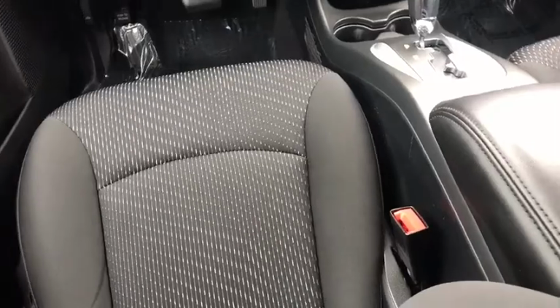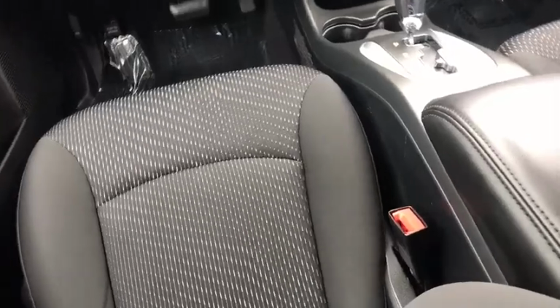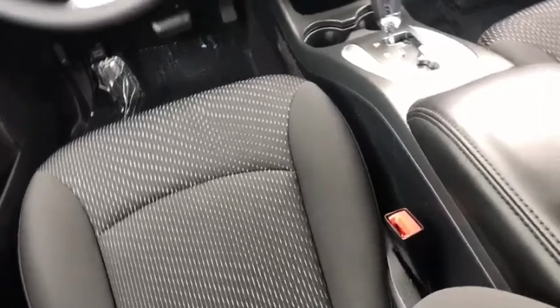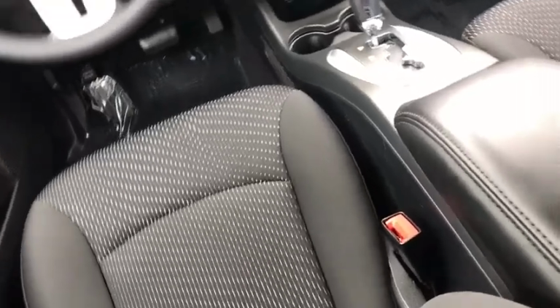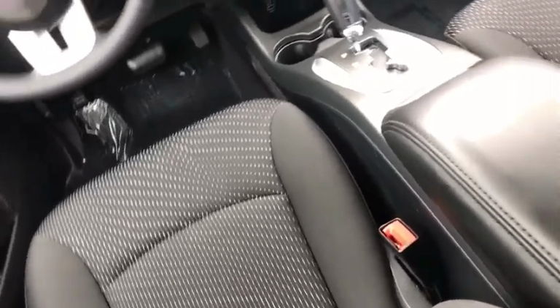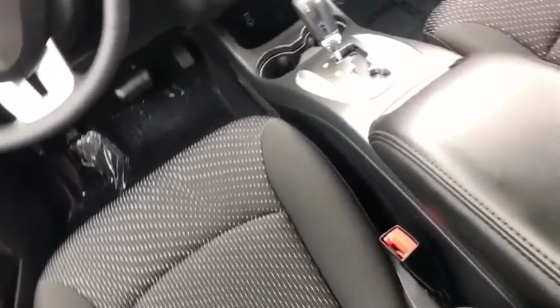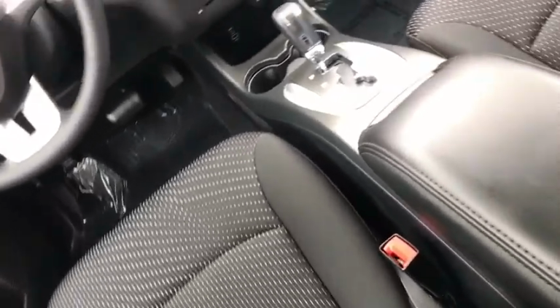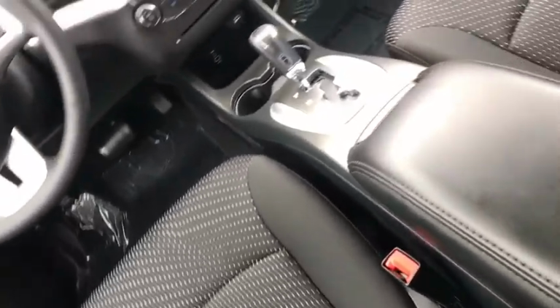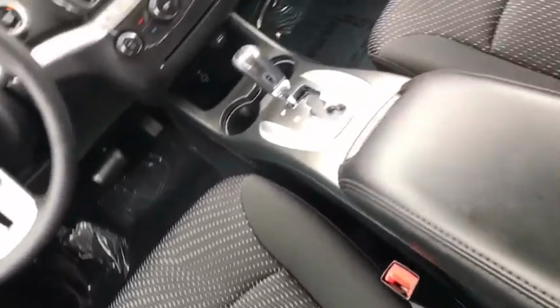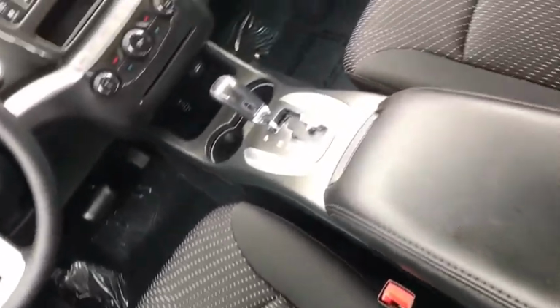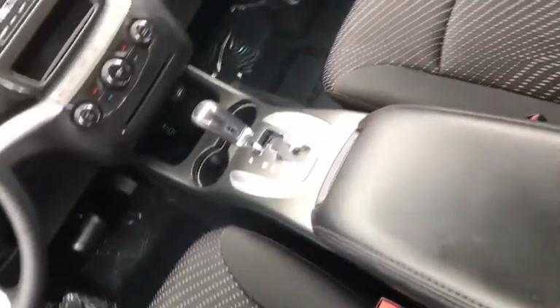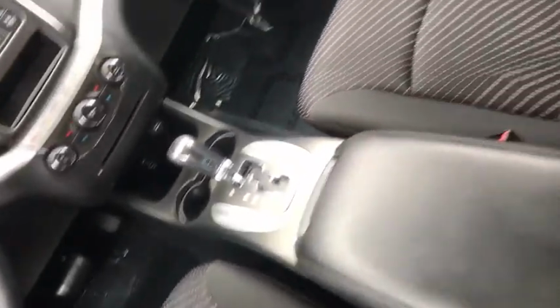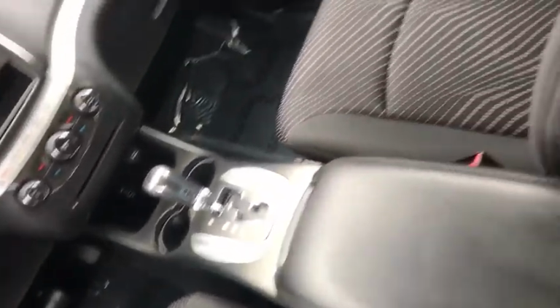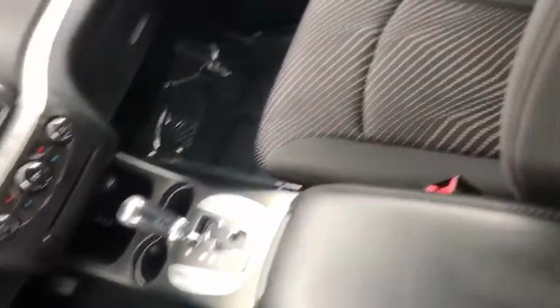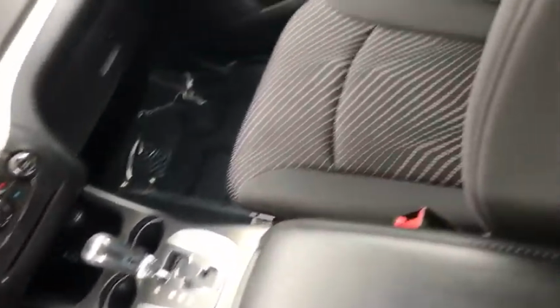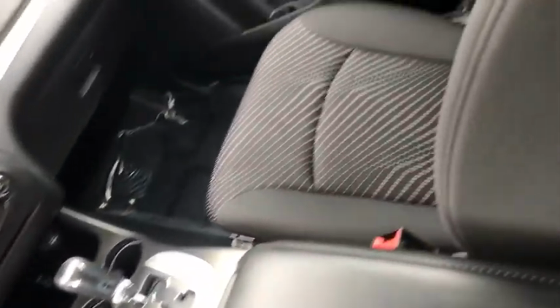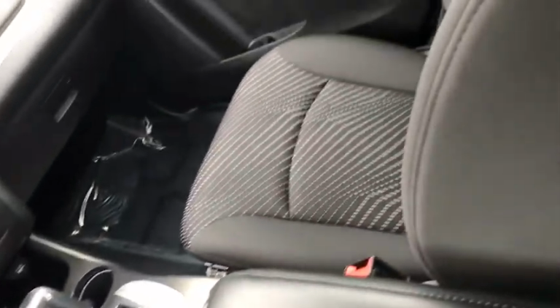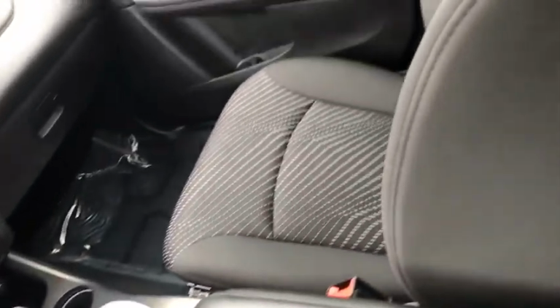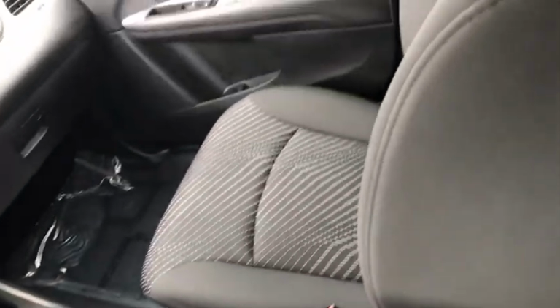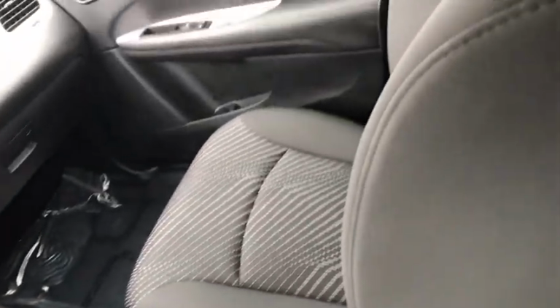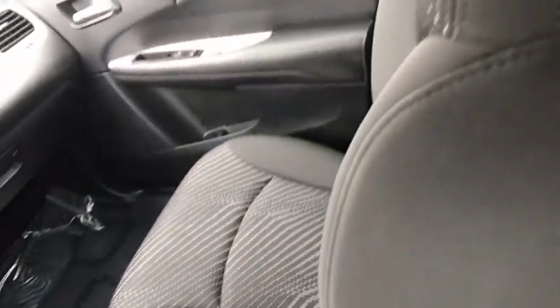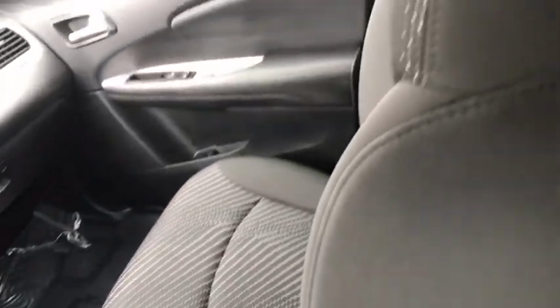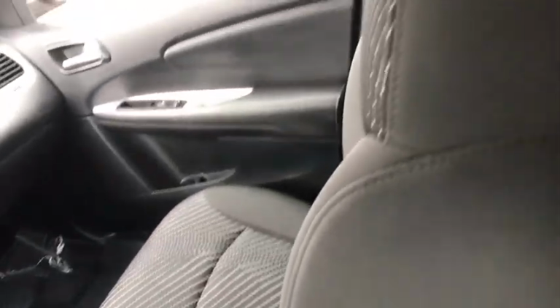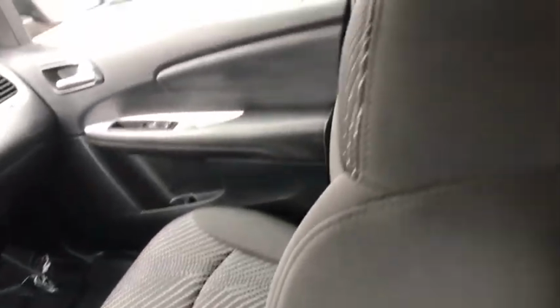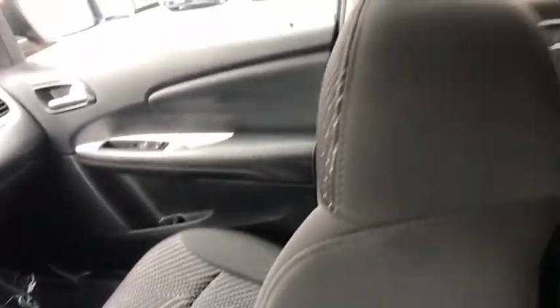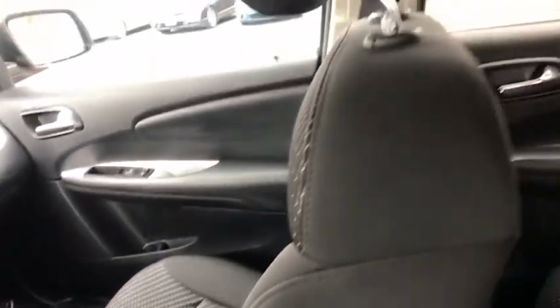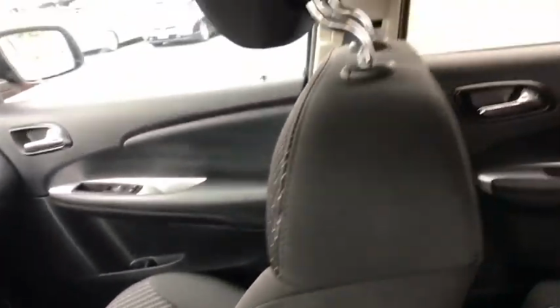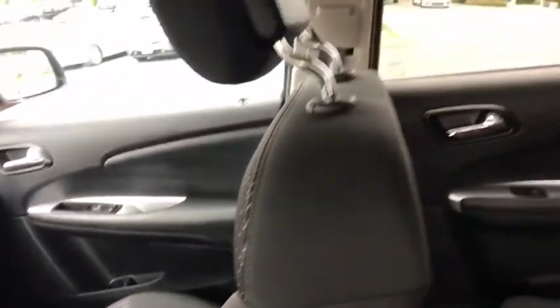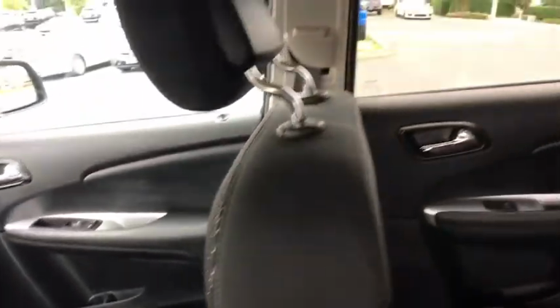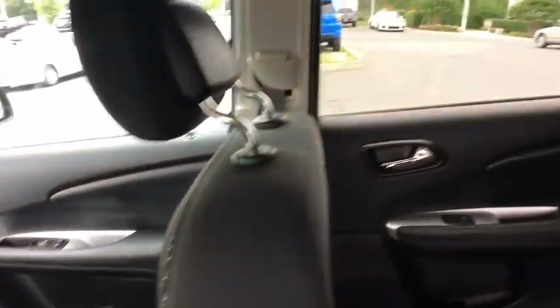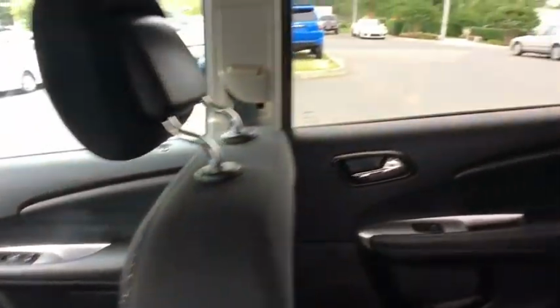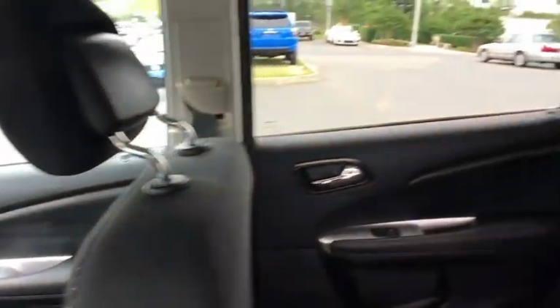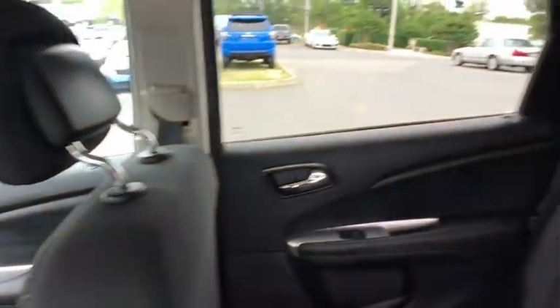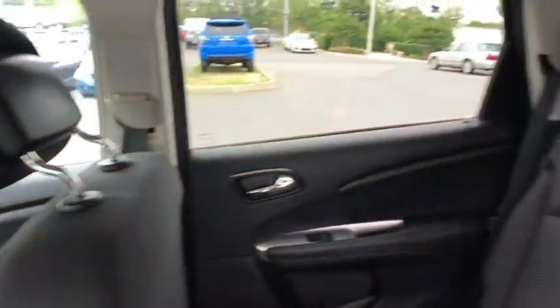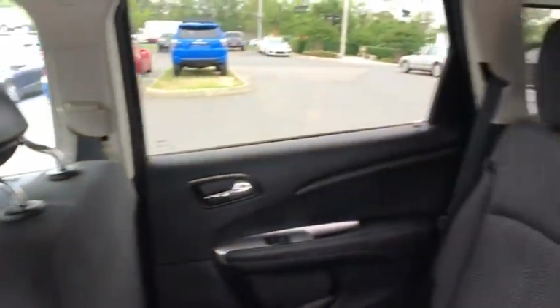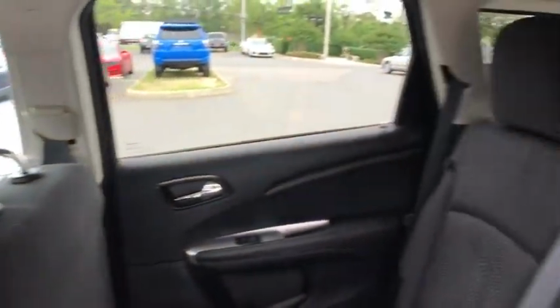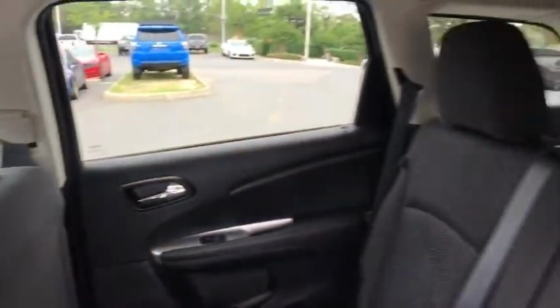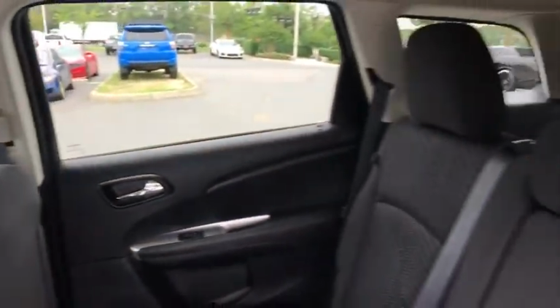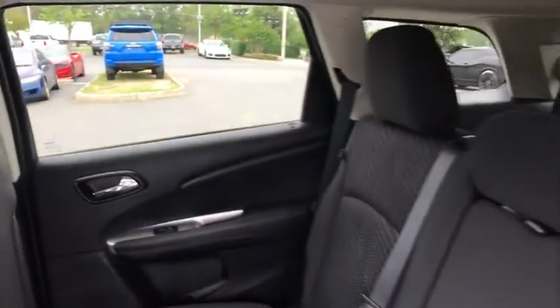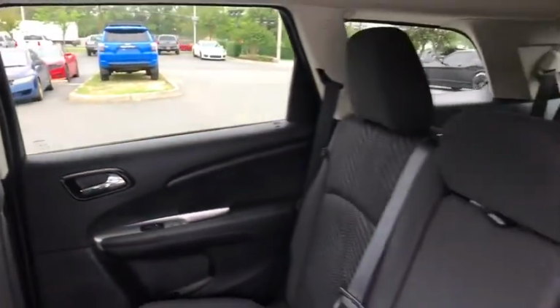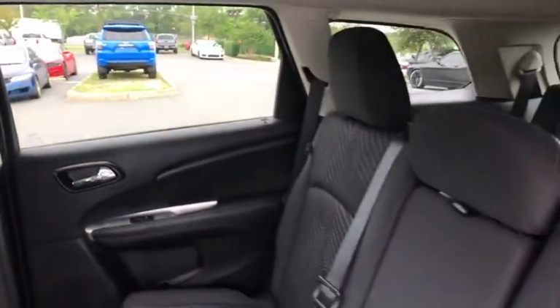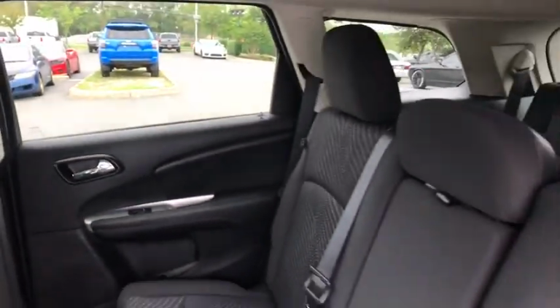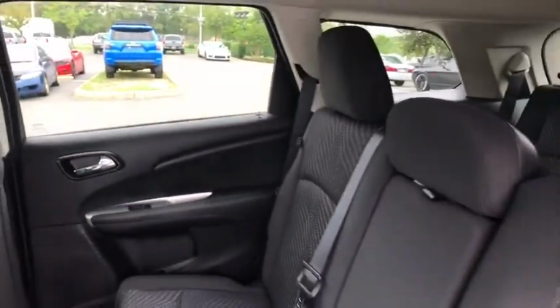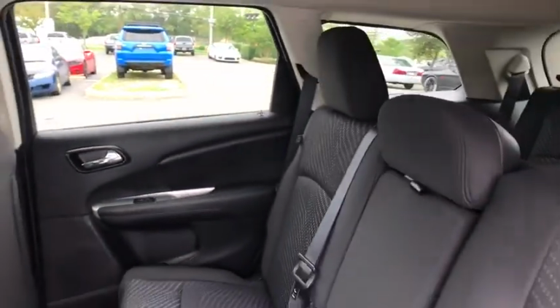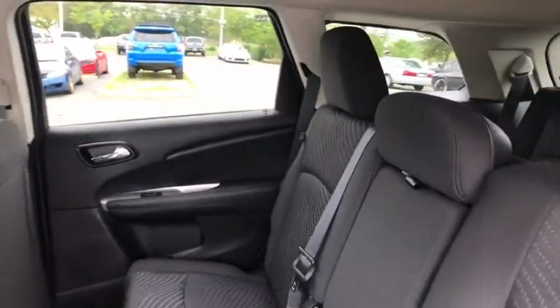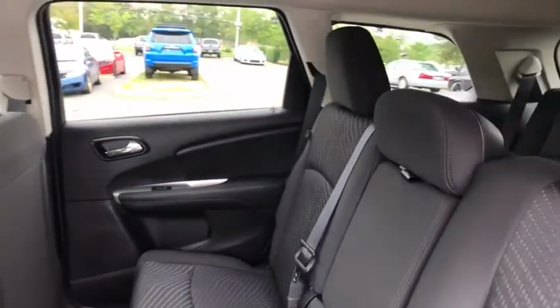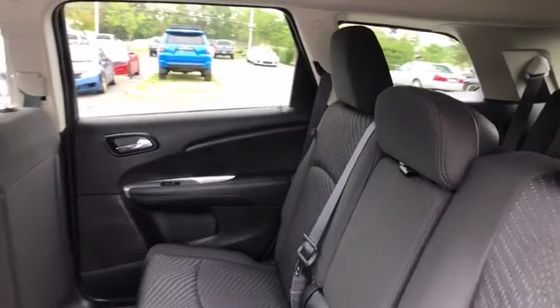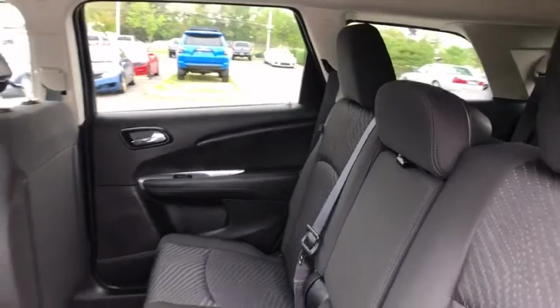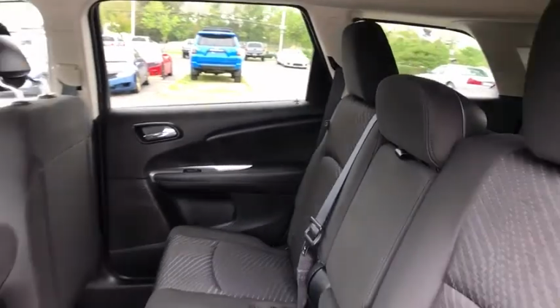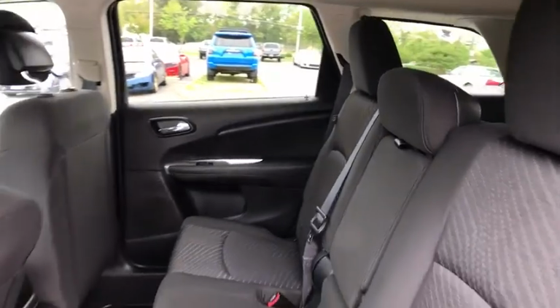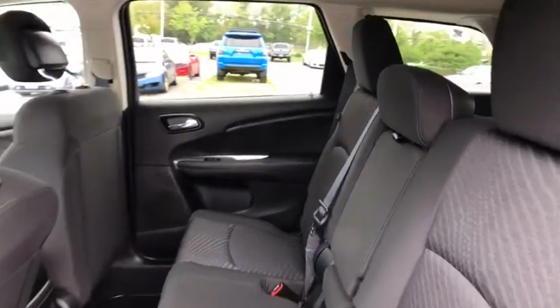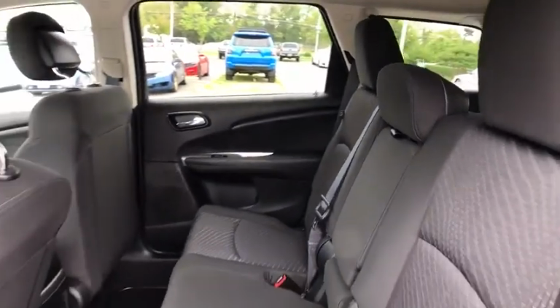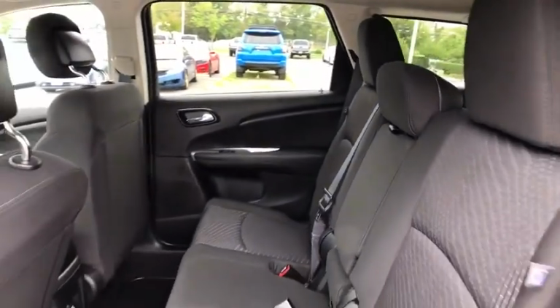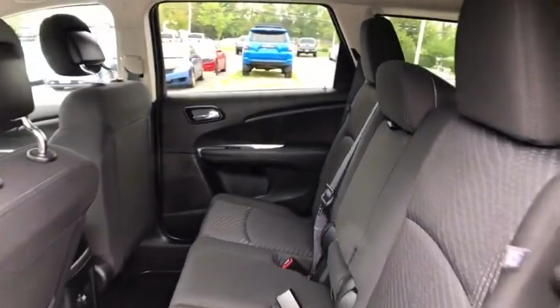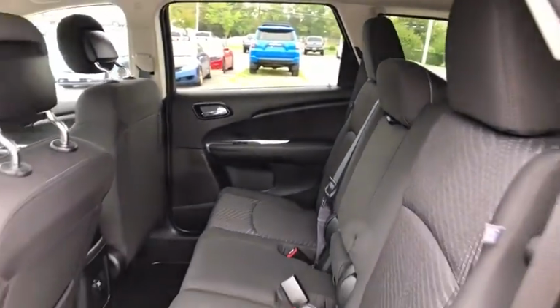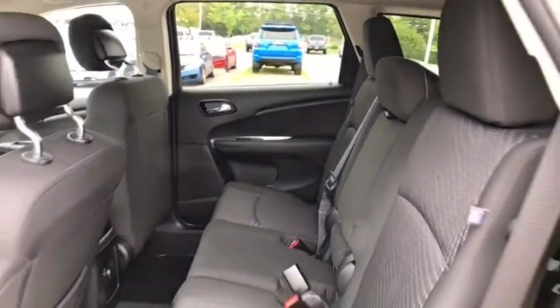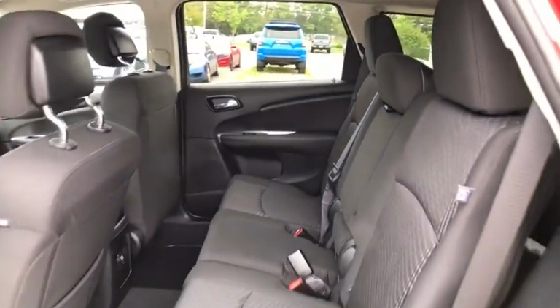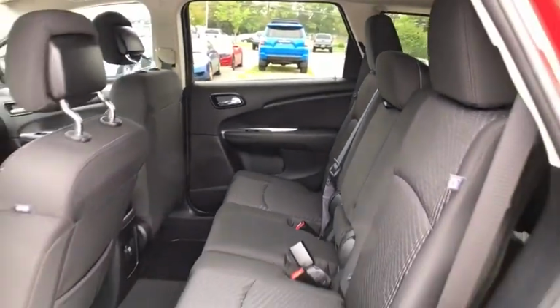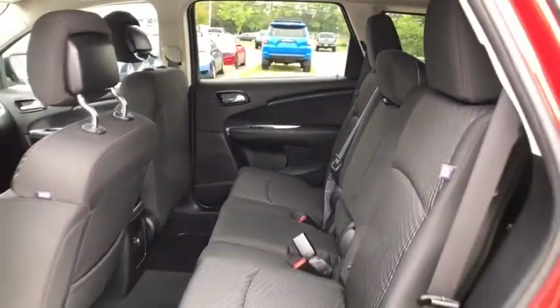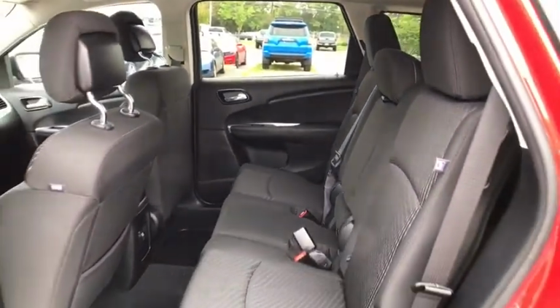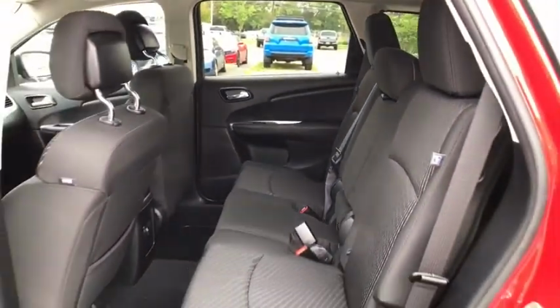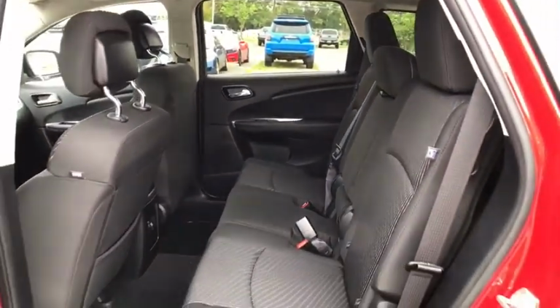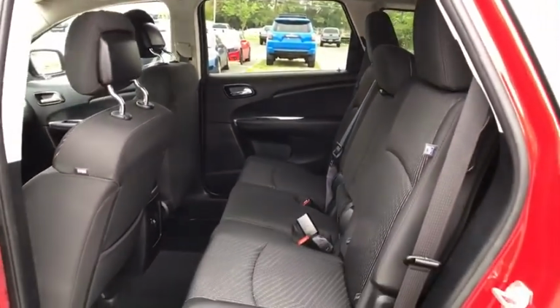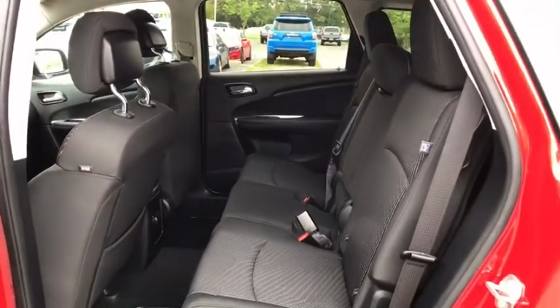This vehicle has less than 8,000 miles. If you like it online, you'll love it in your driveway. Take it for a spin today.